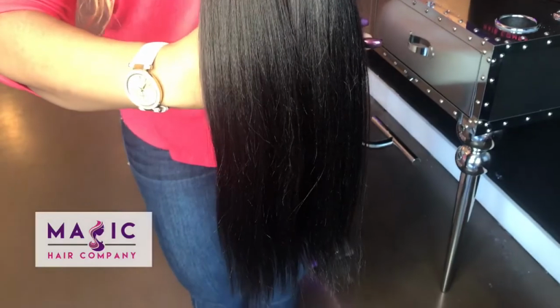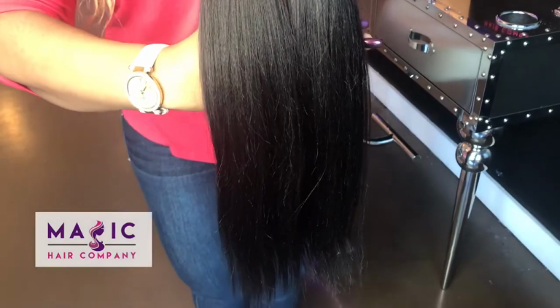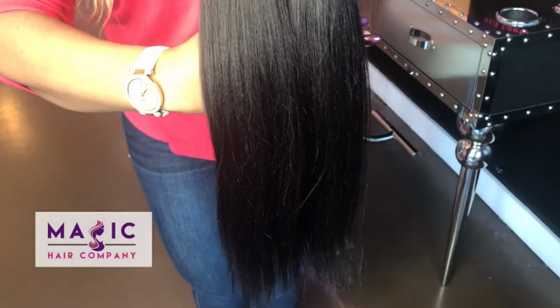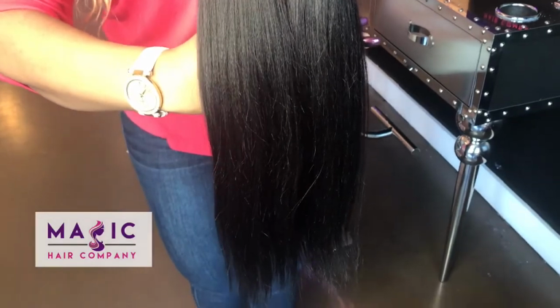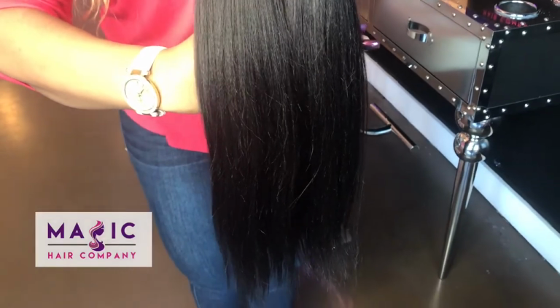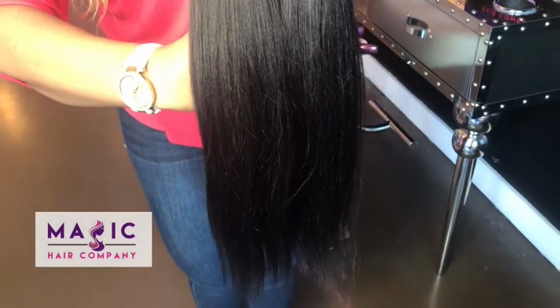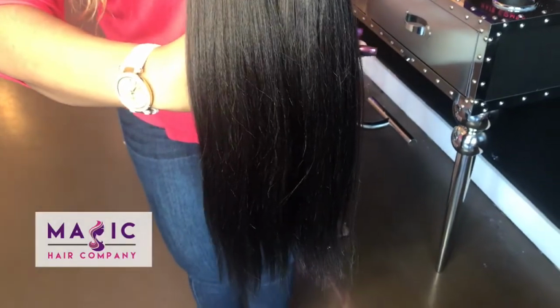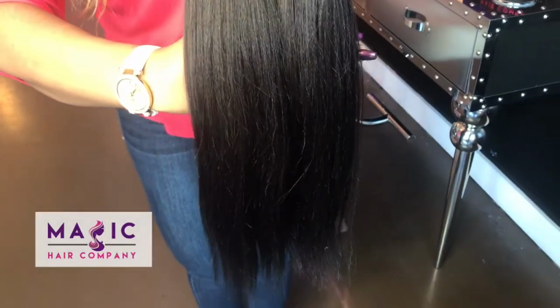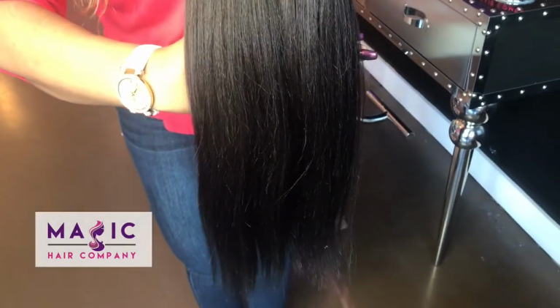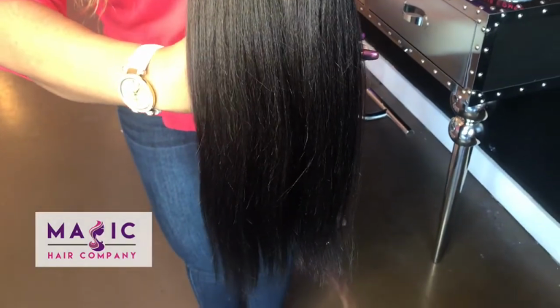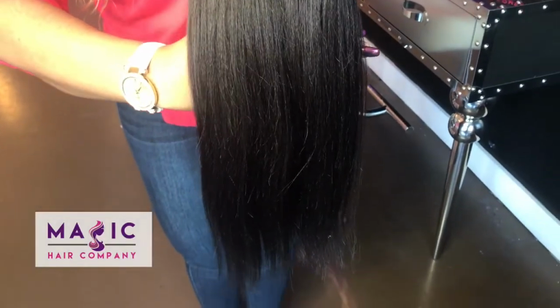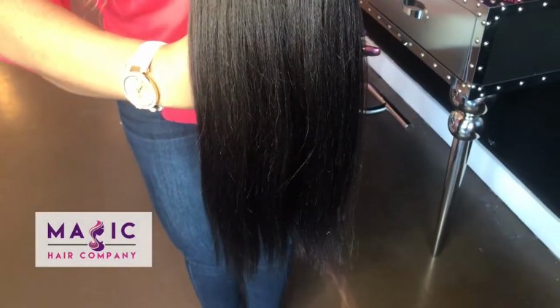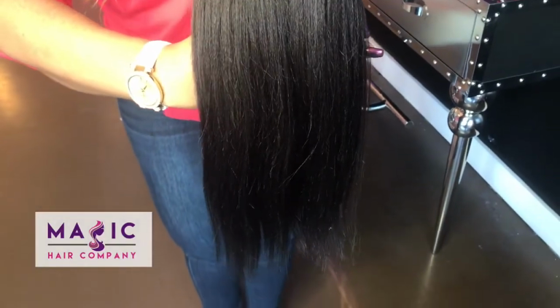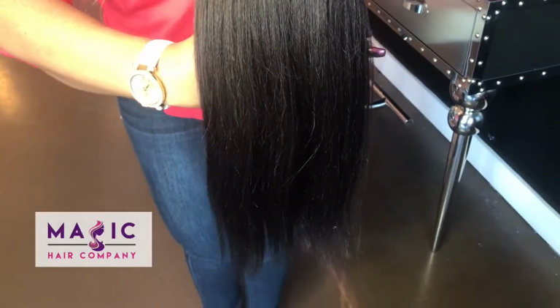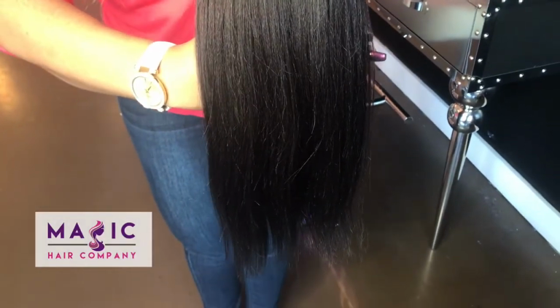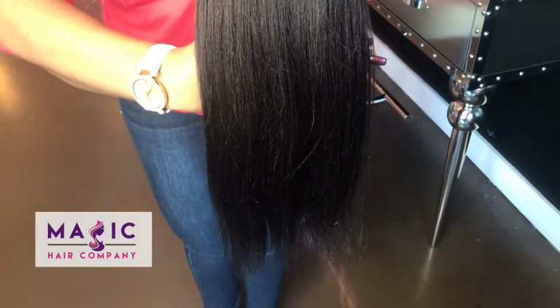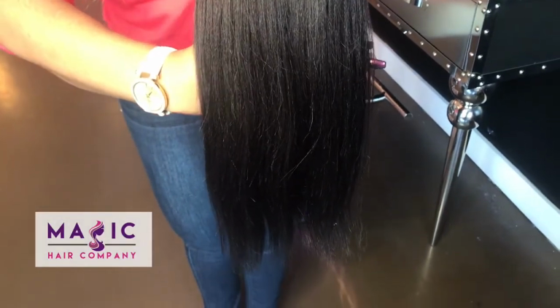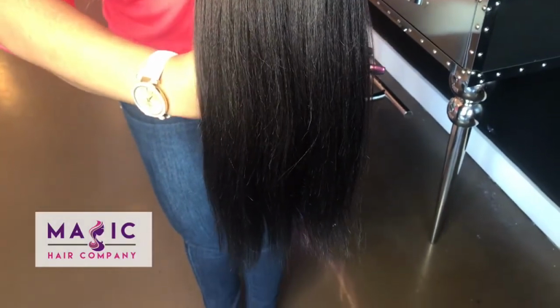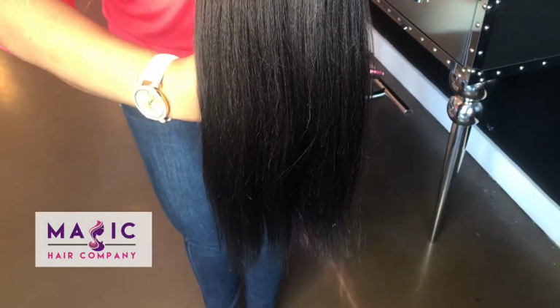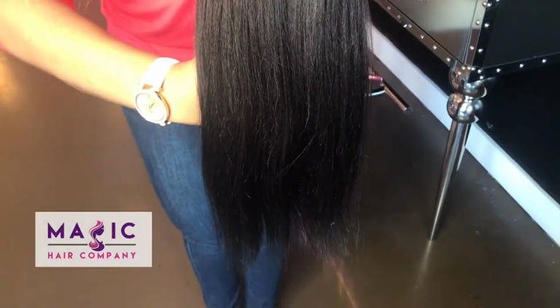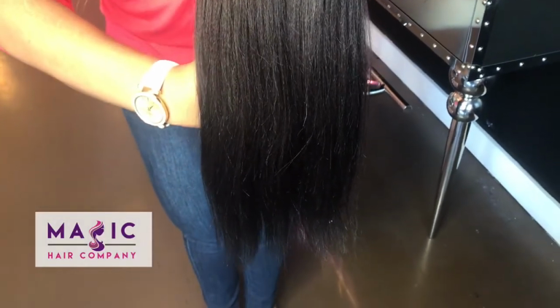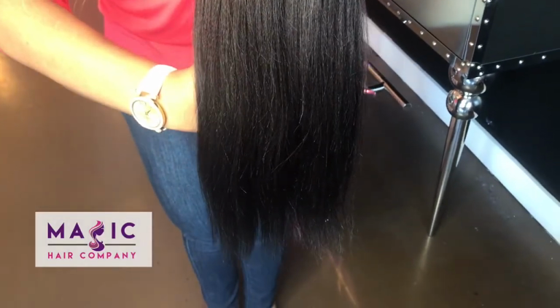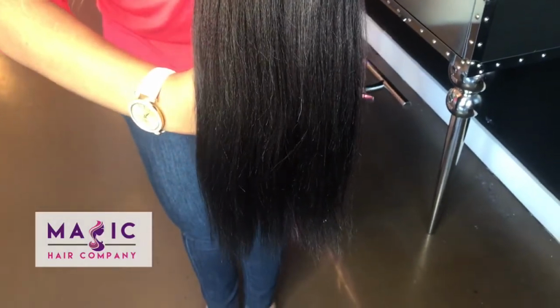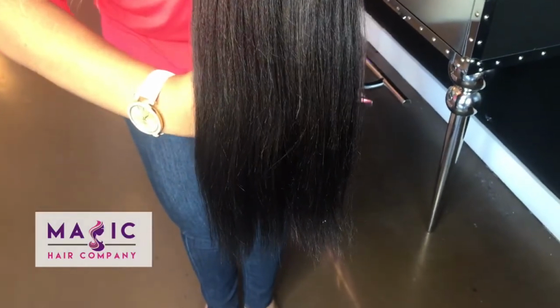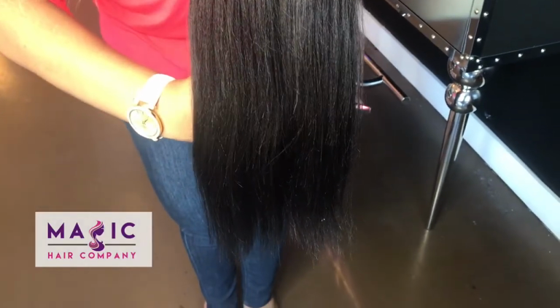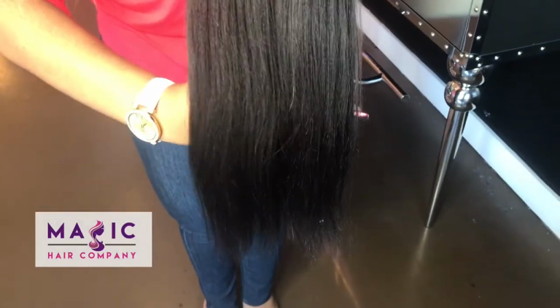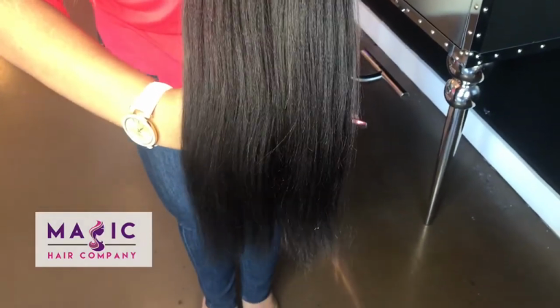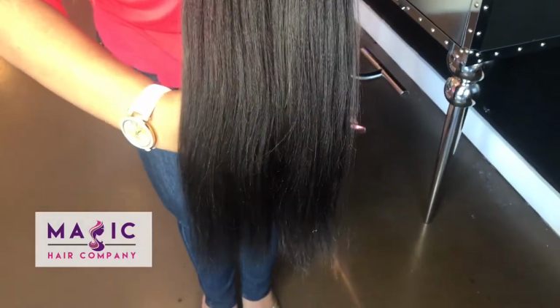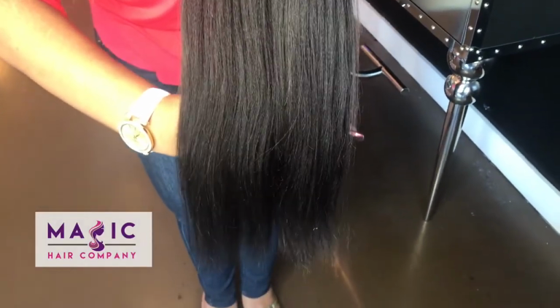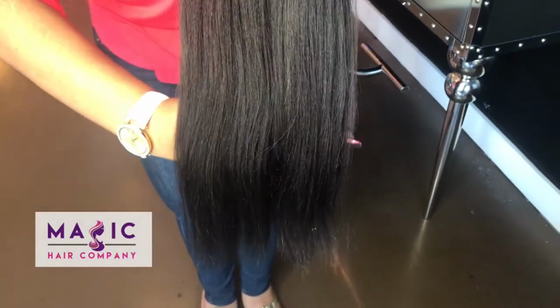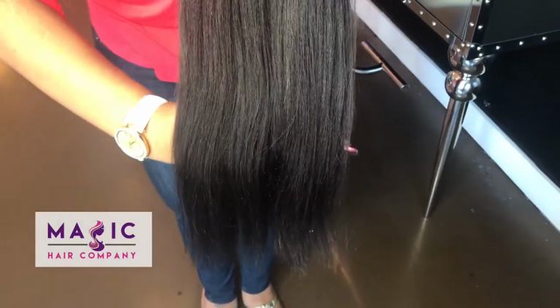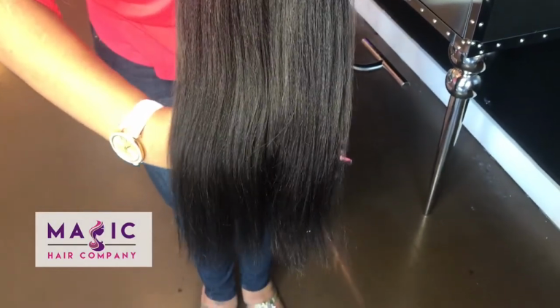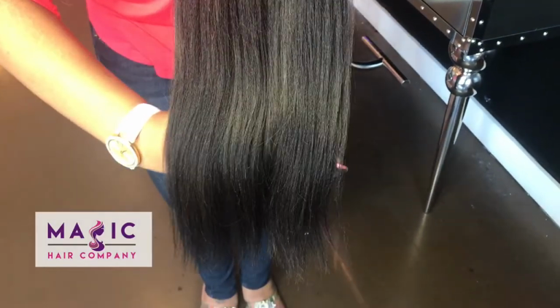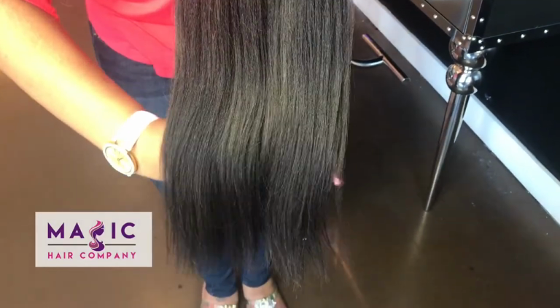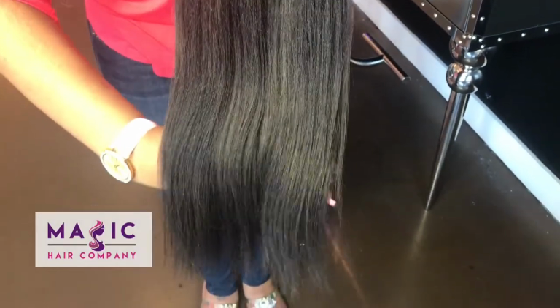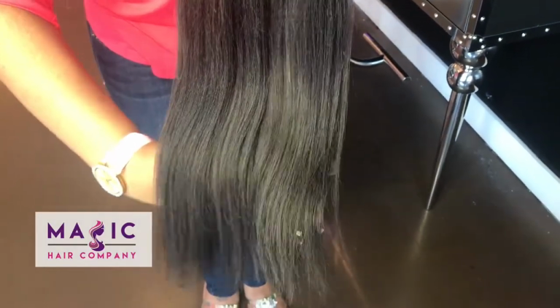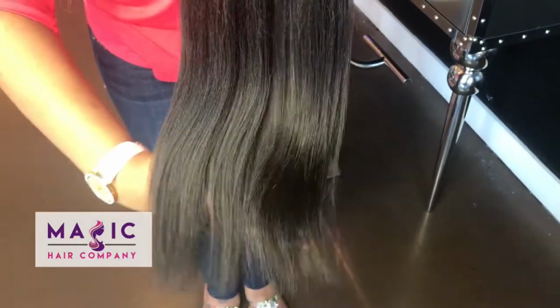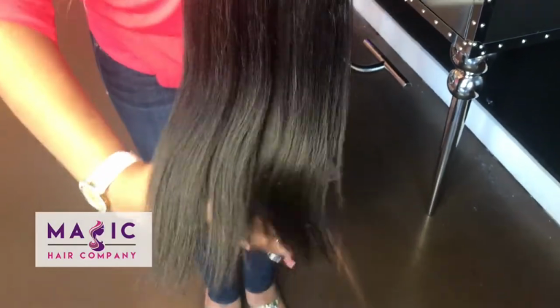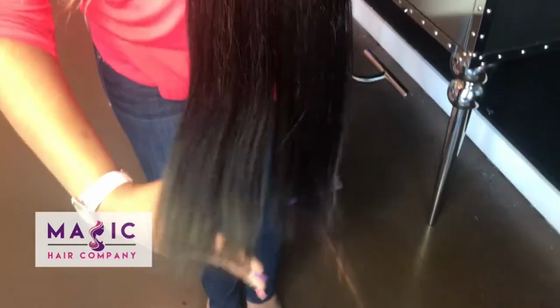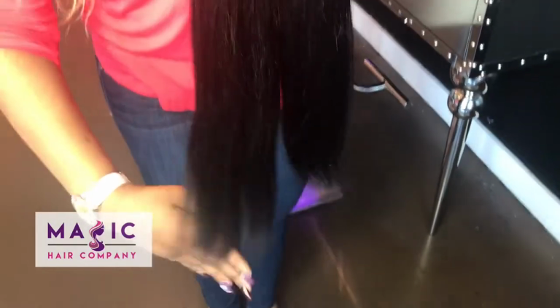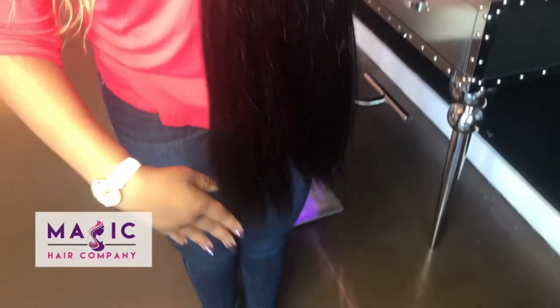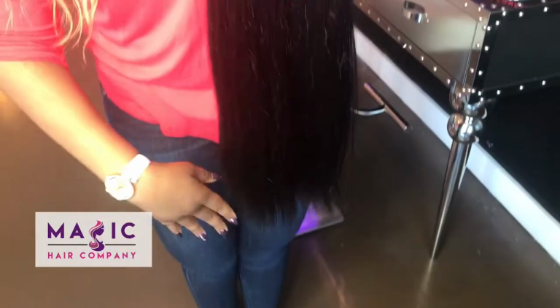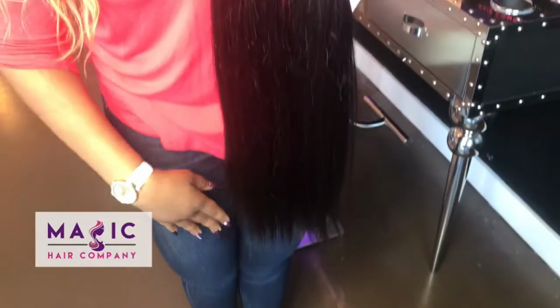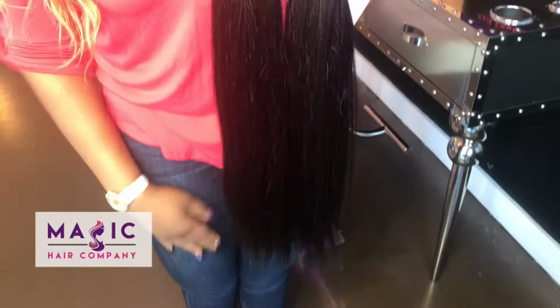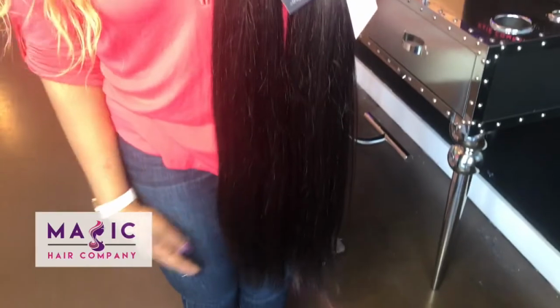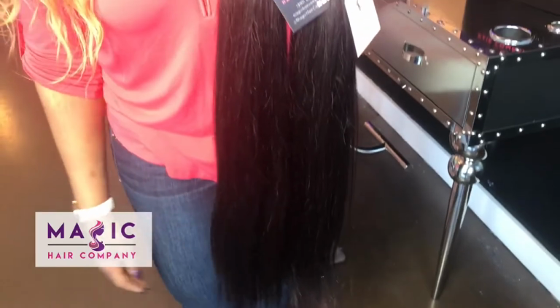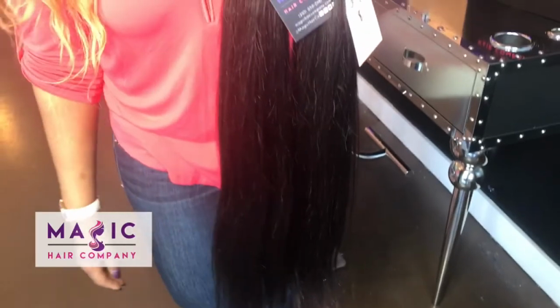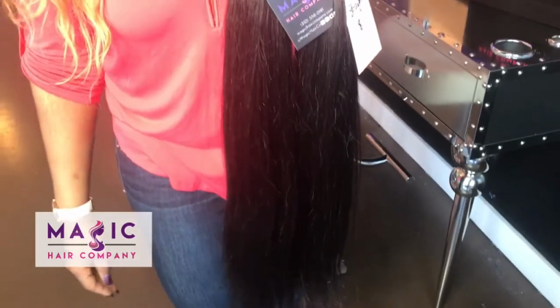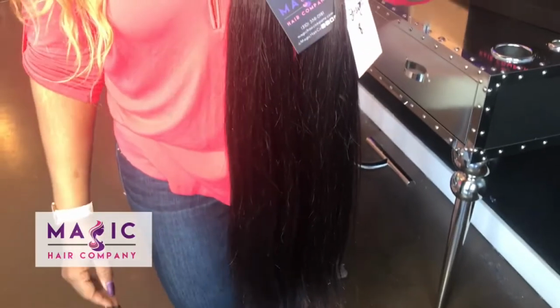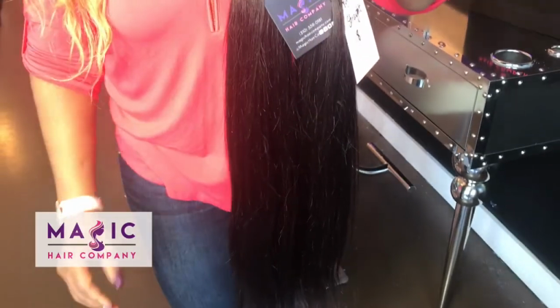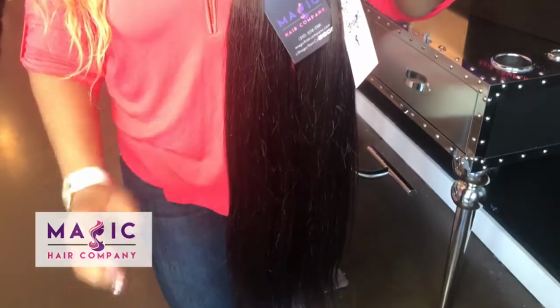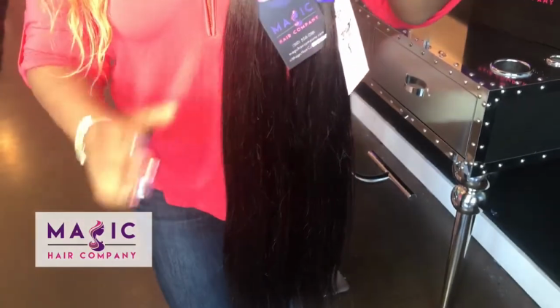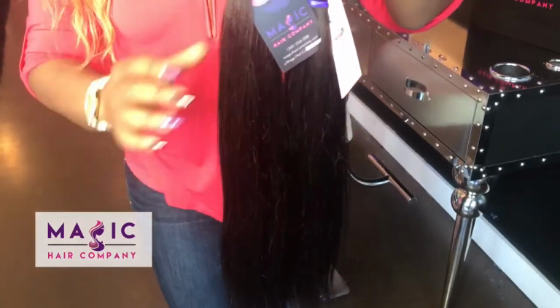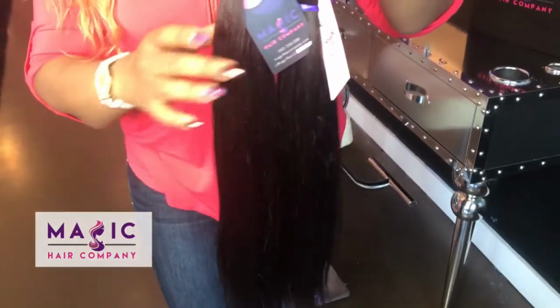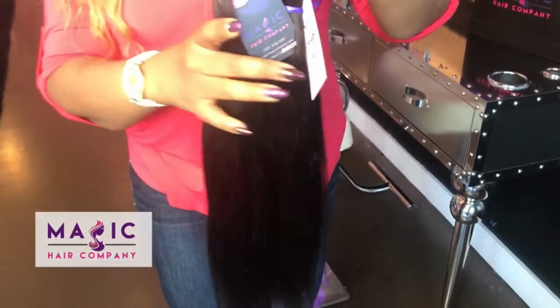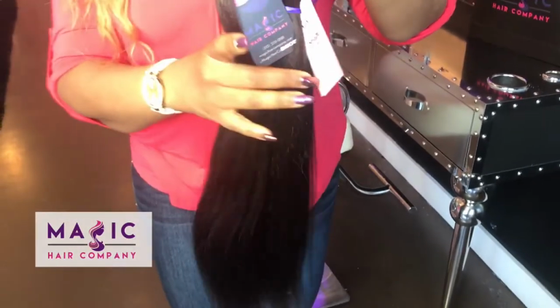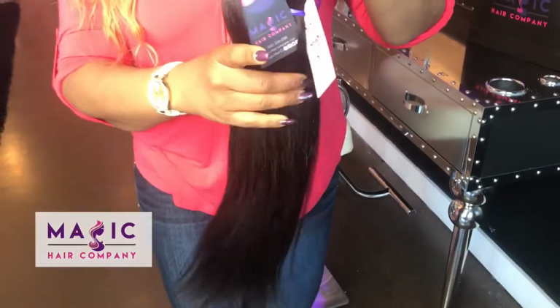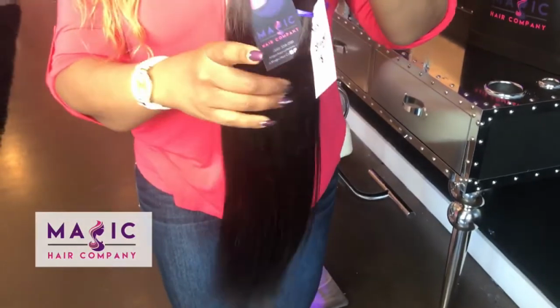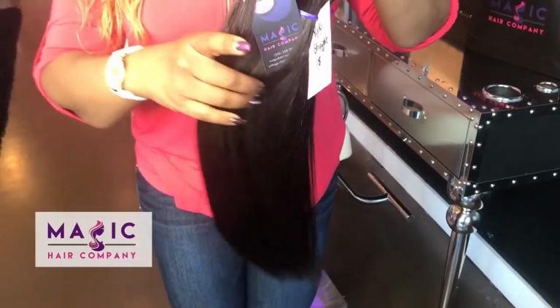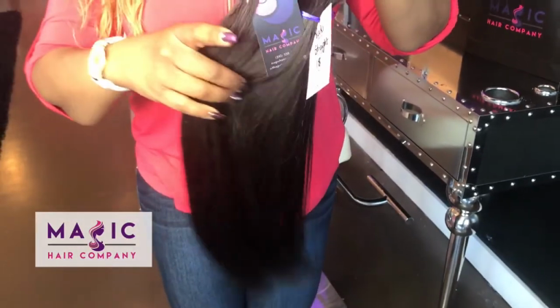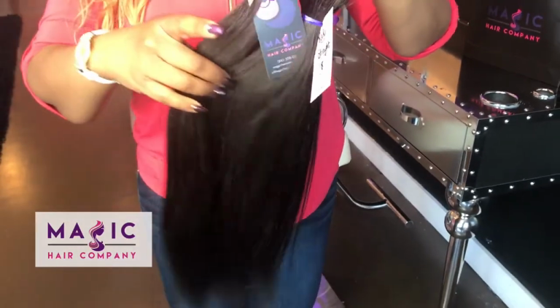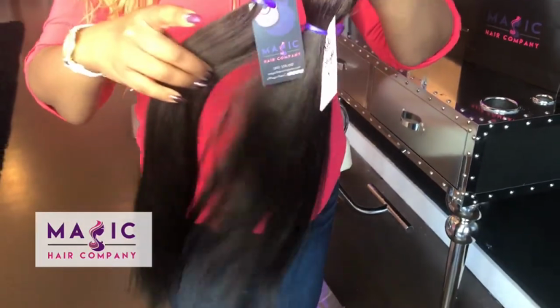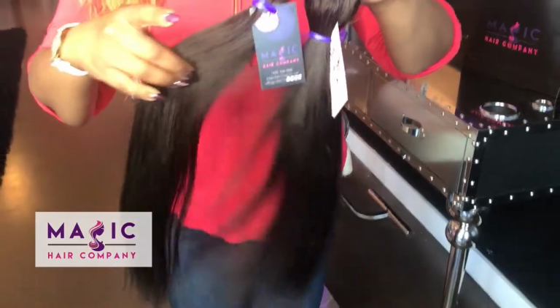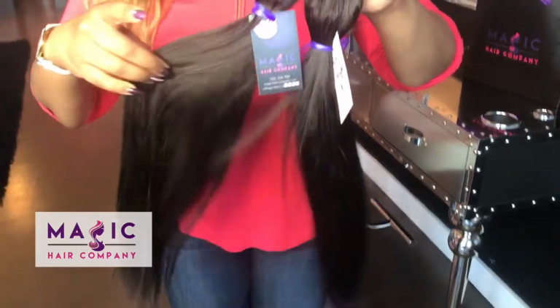It blends beautifully with relaxed or natural hair. It holds a beautiful curl and it also takes color amazingly.